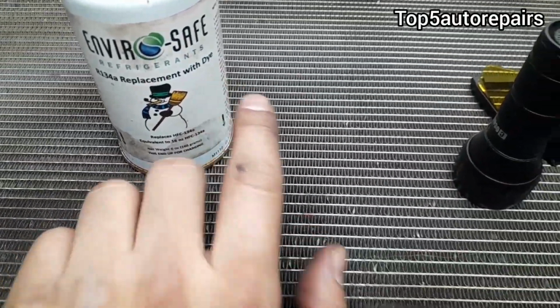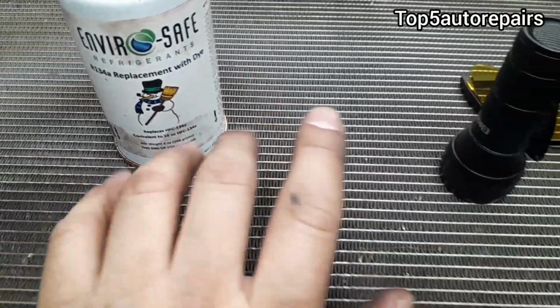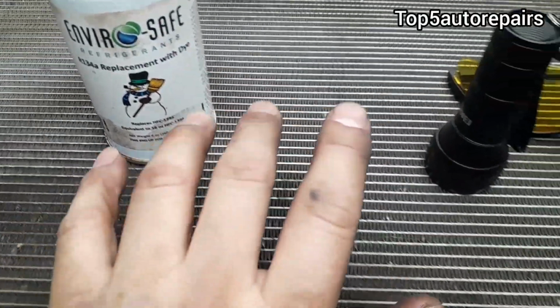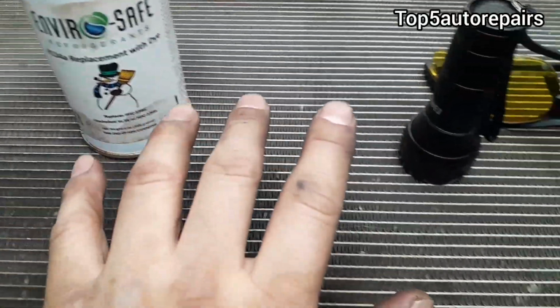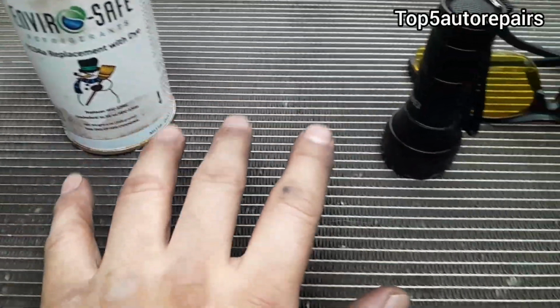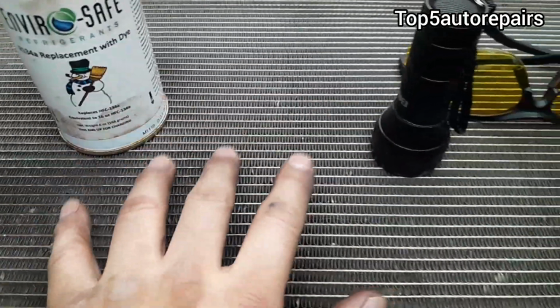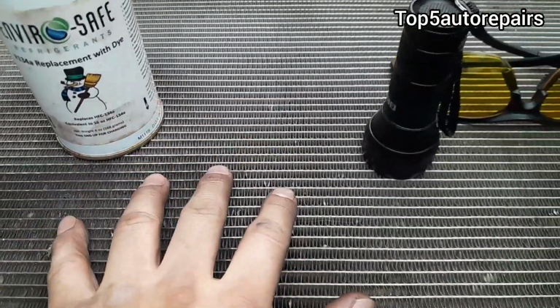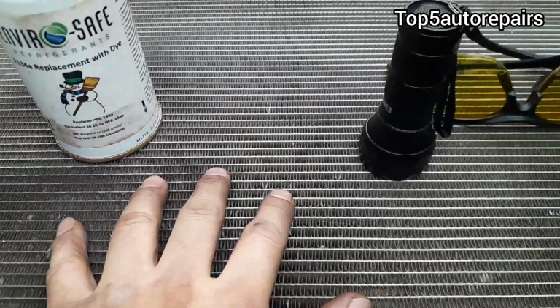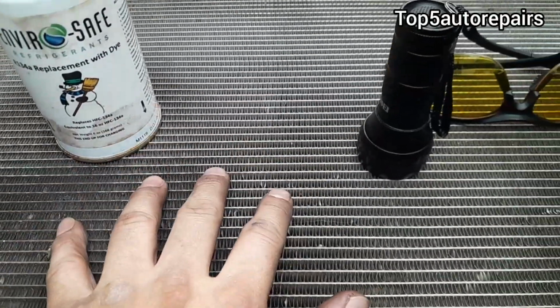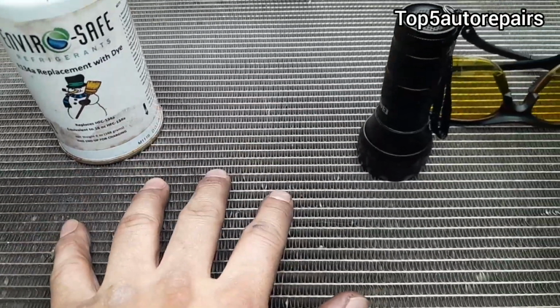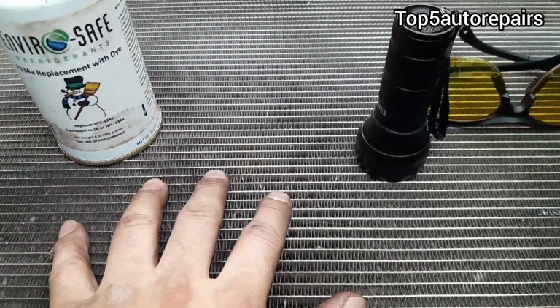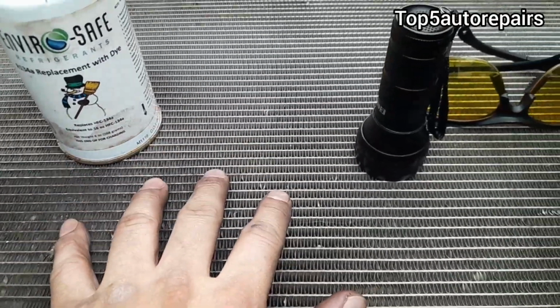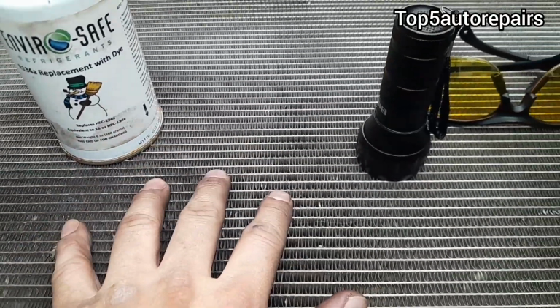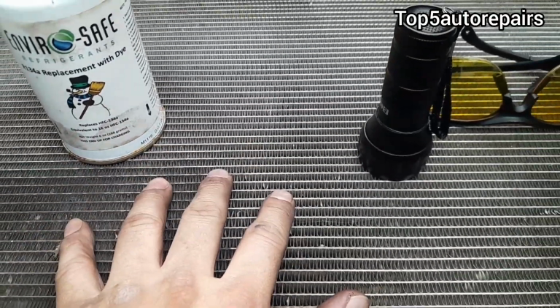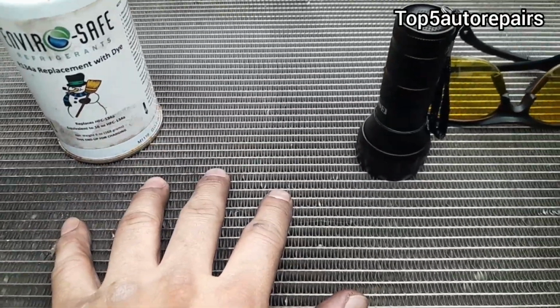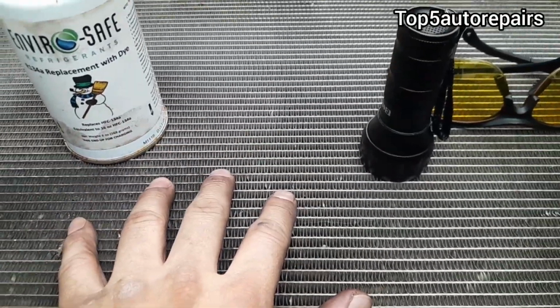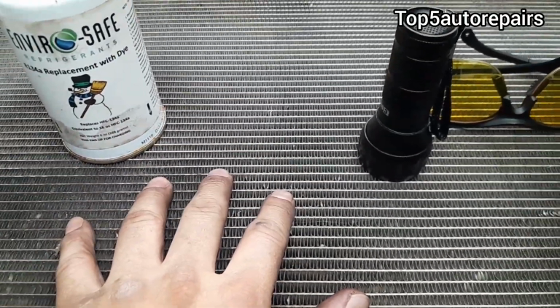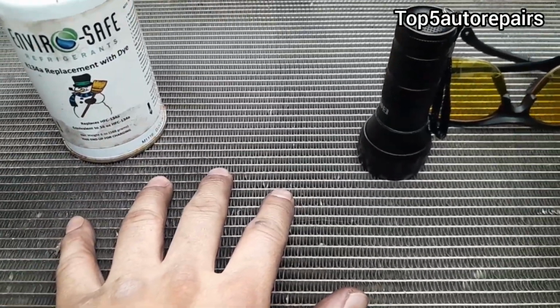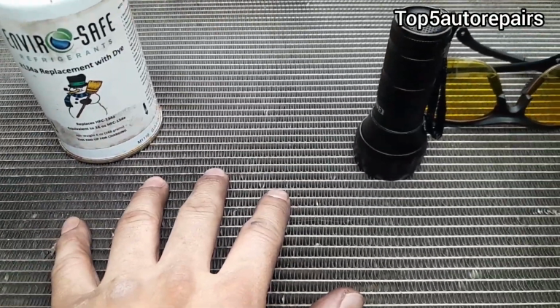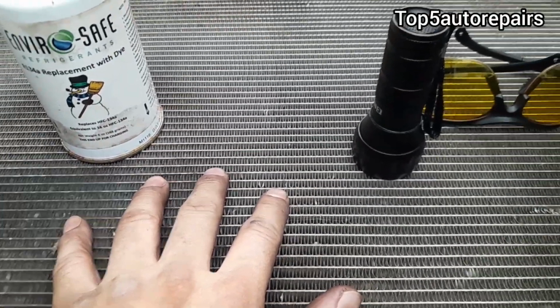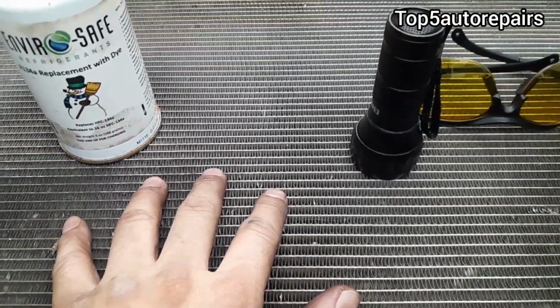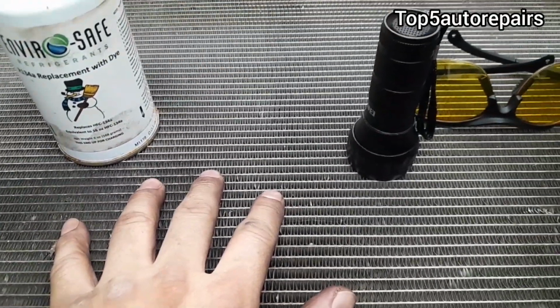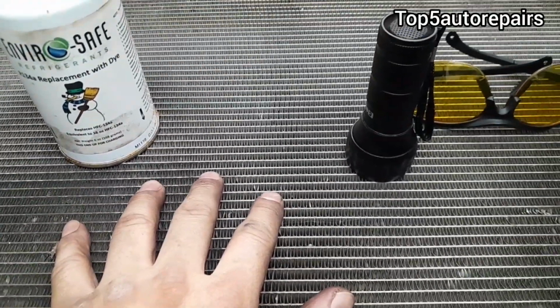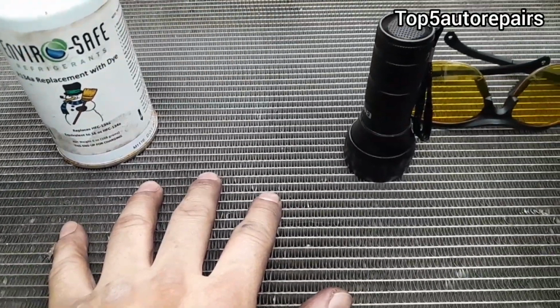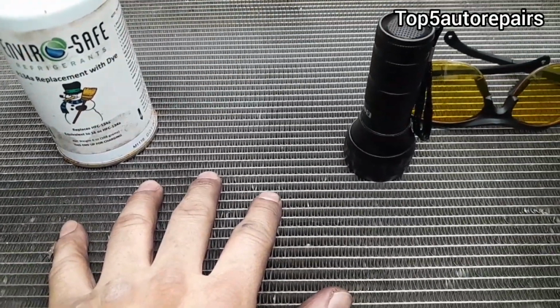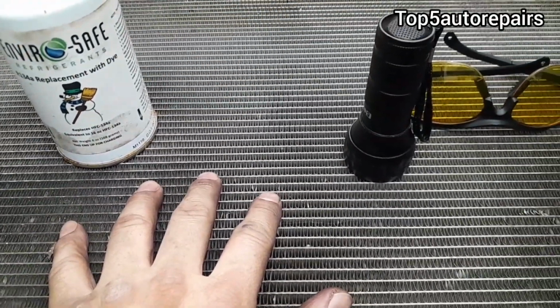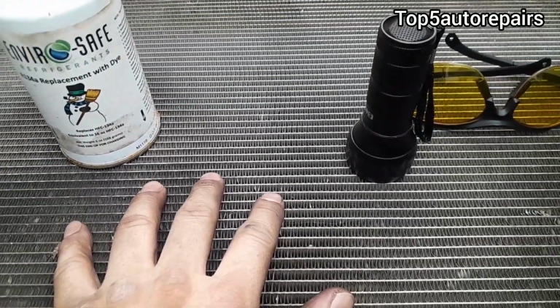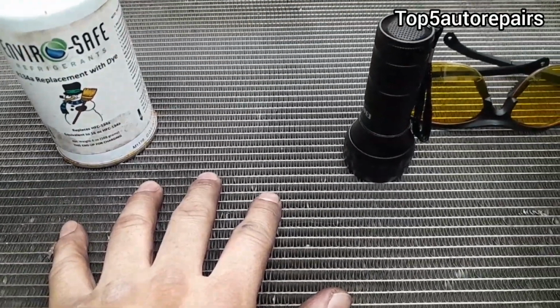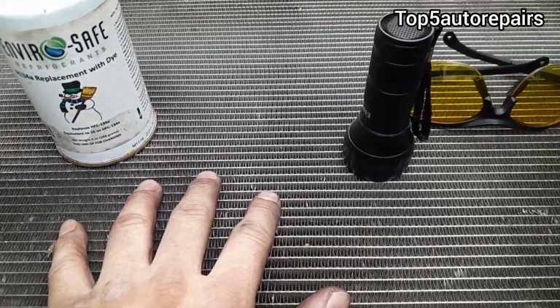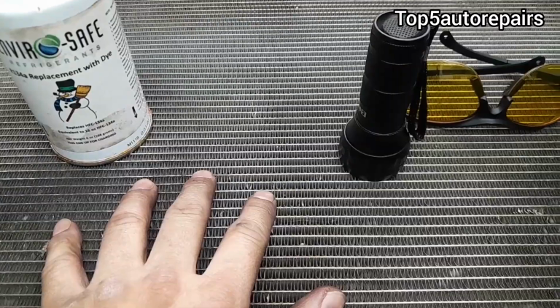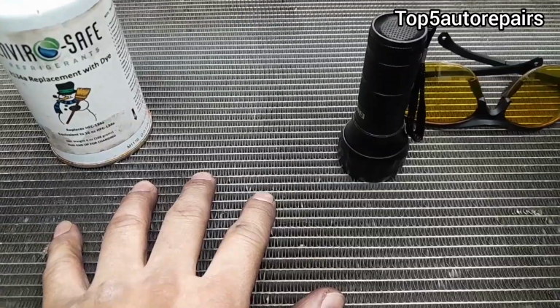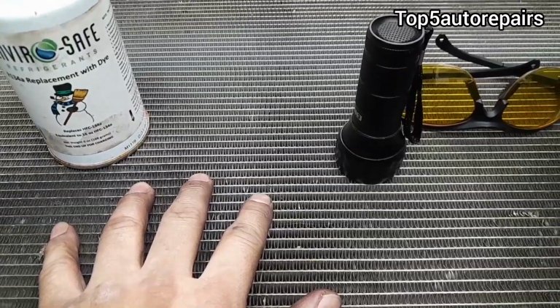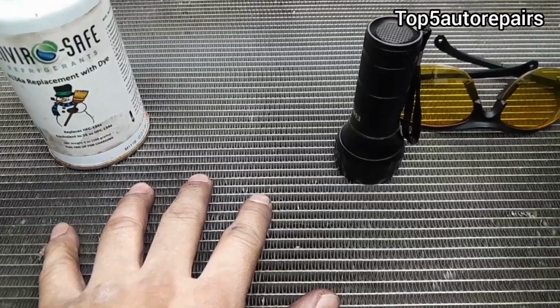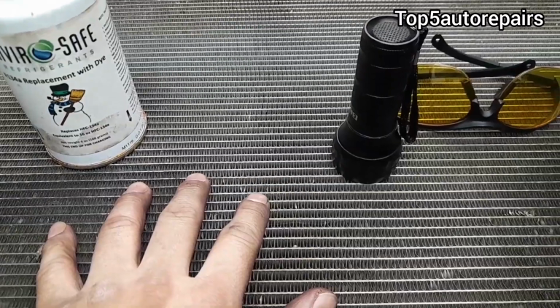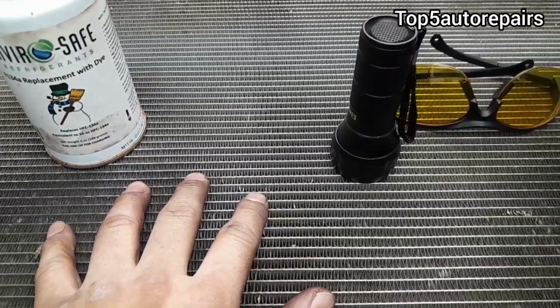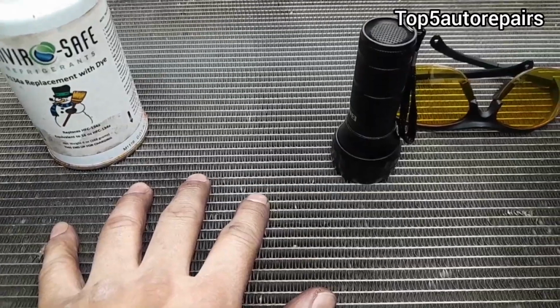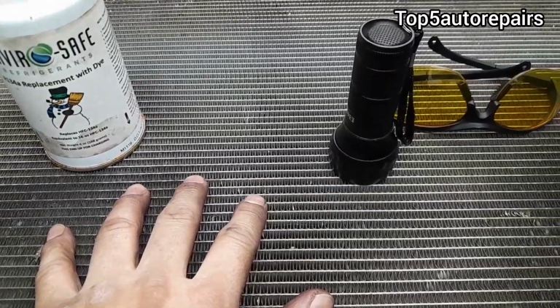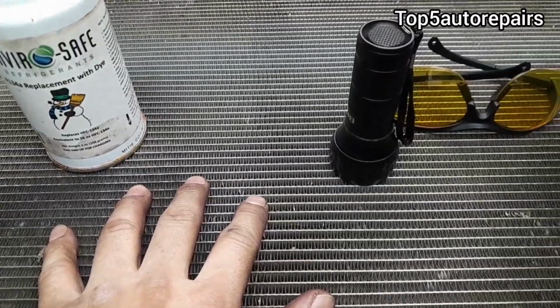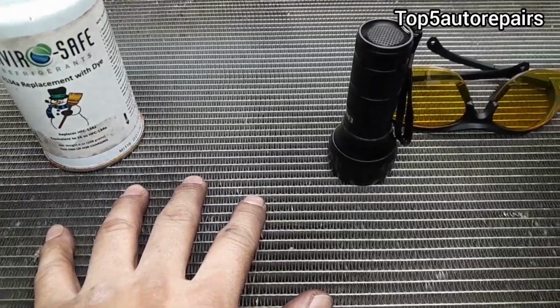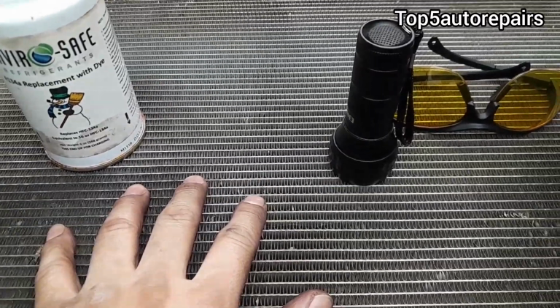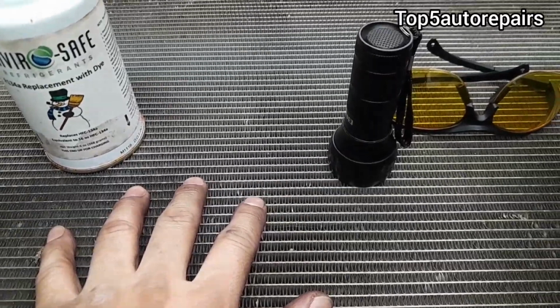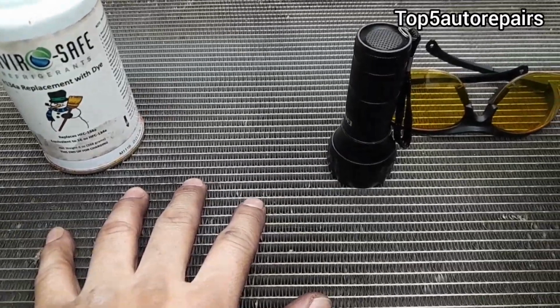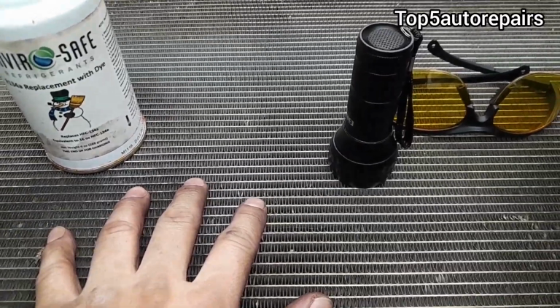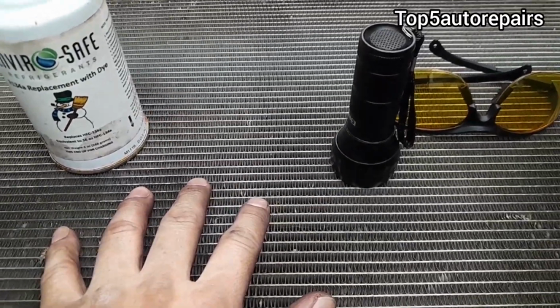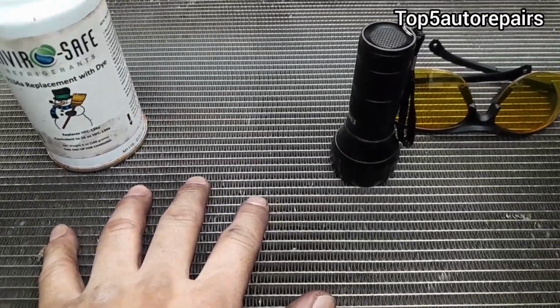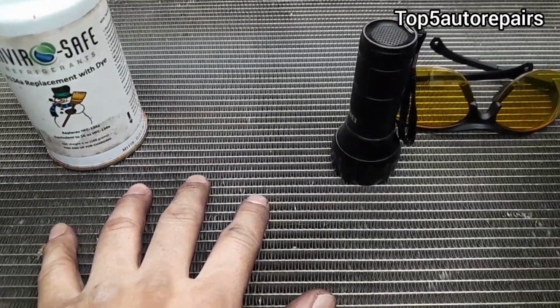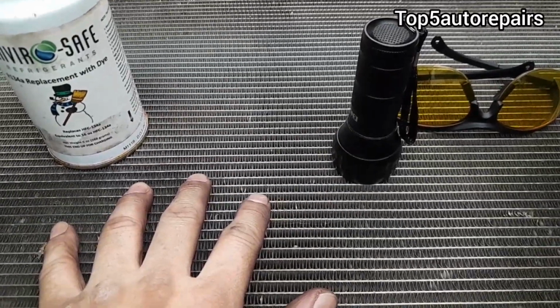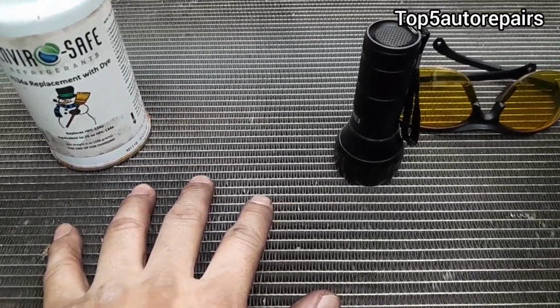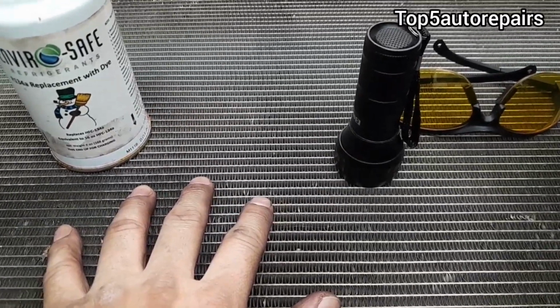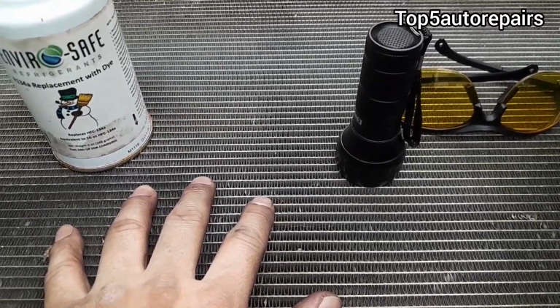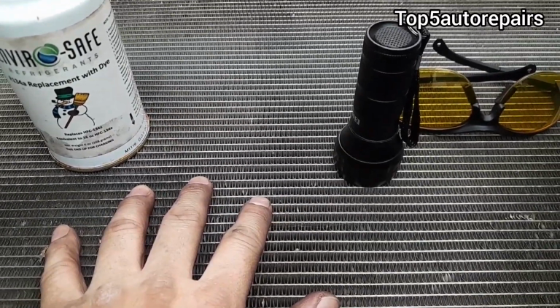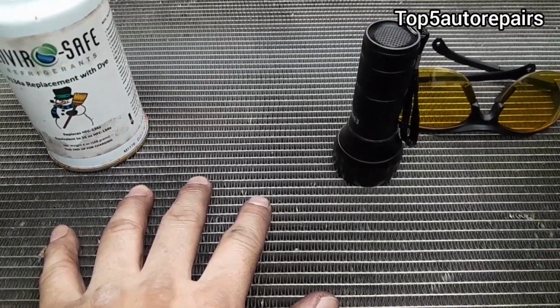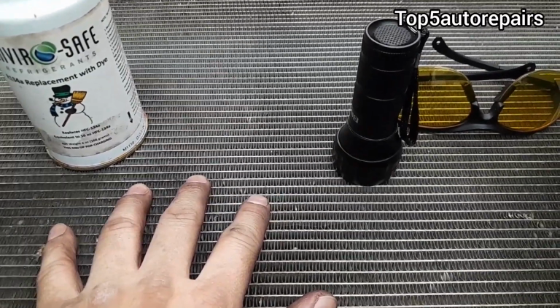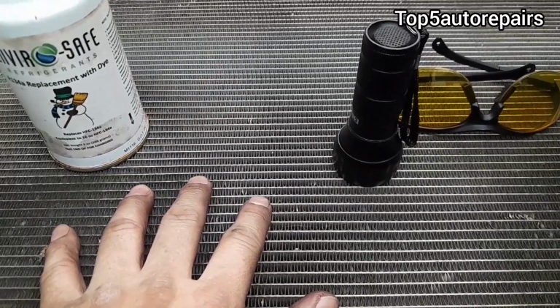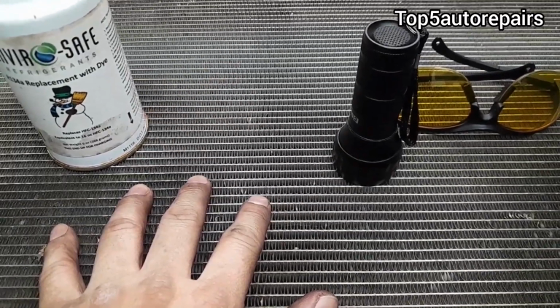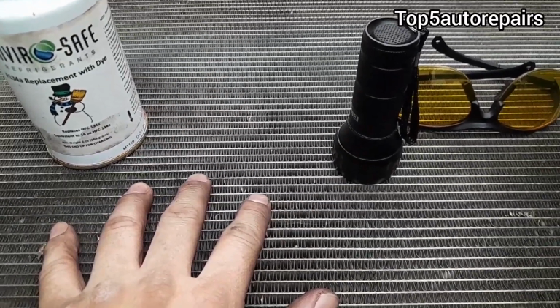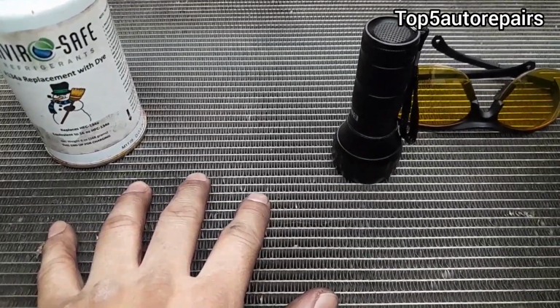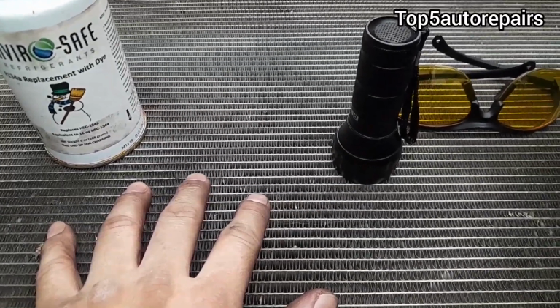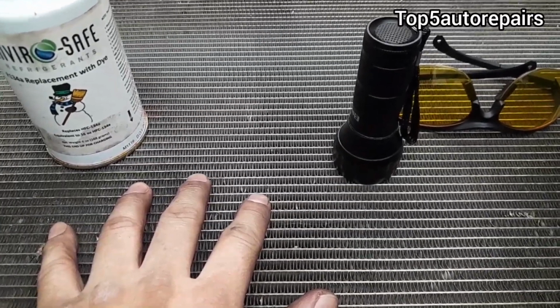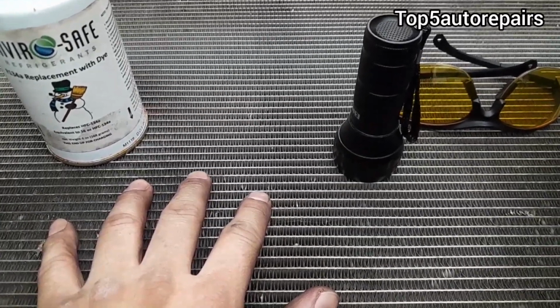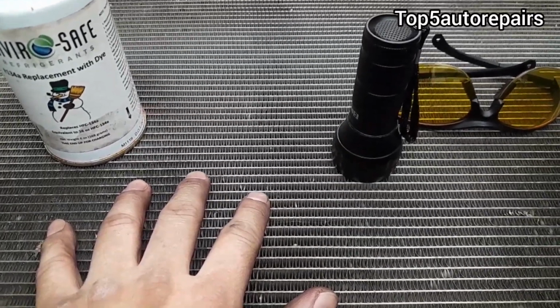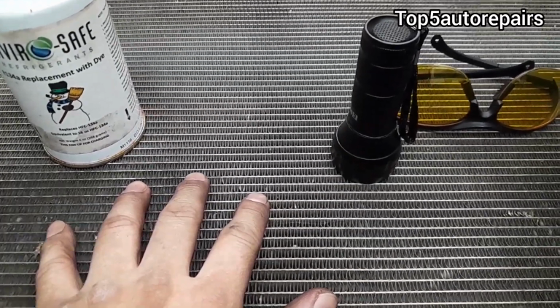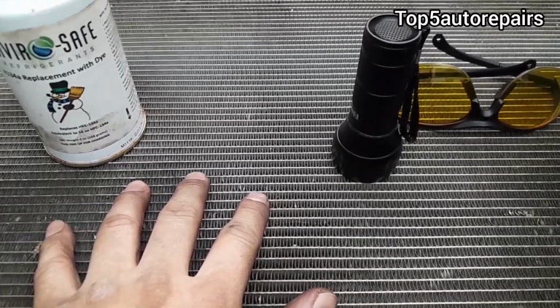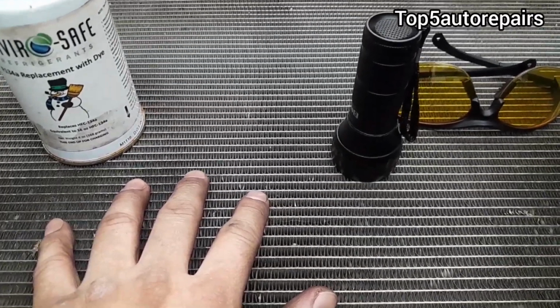I hope you found this lesson informative. As always, thank you for watching and subscribe to Top 5 Auto Repairs.